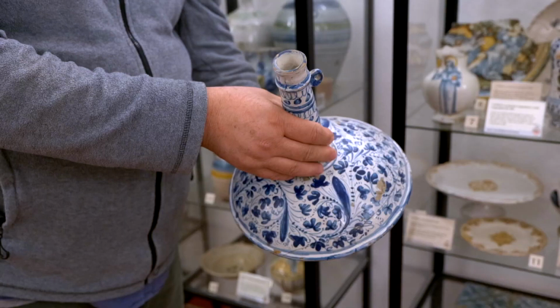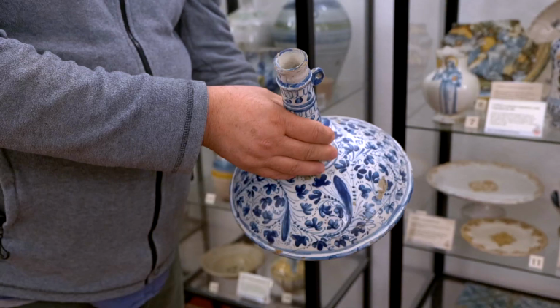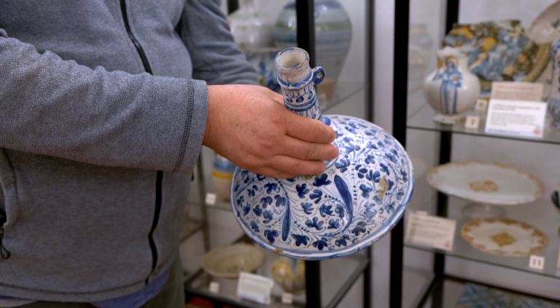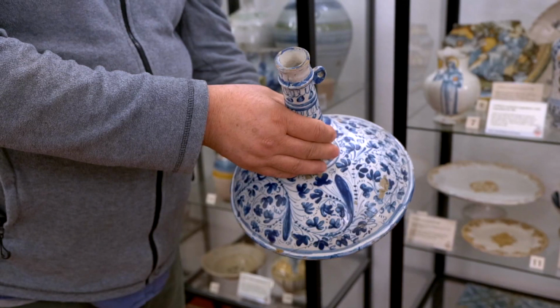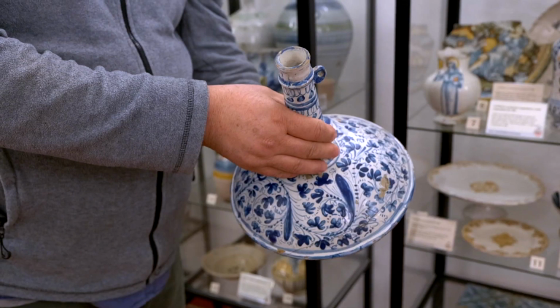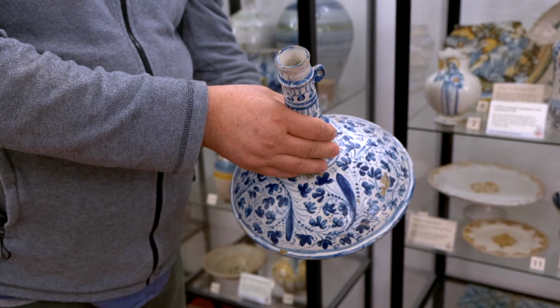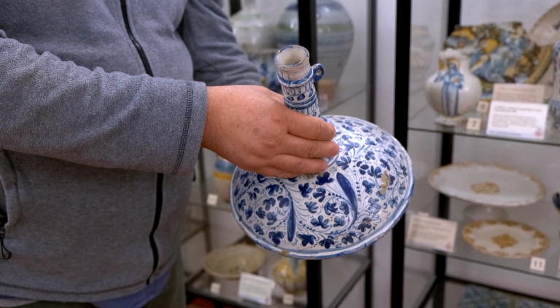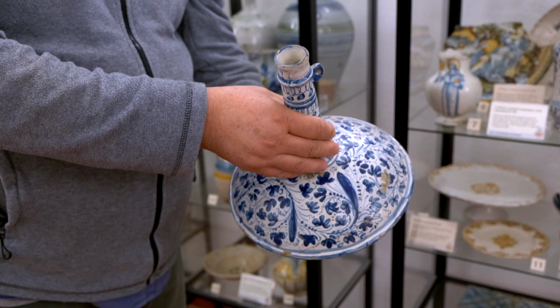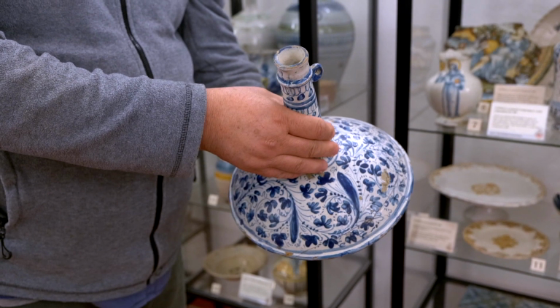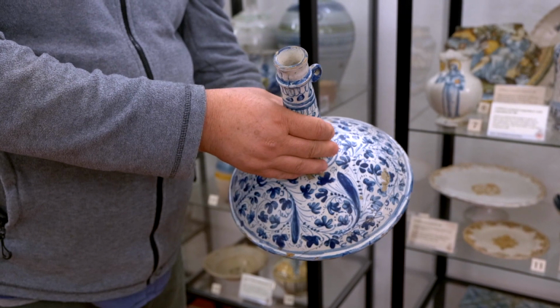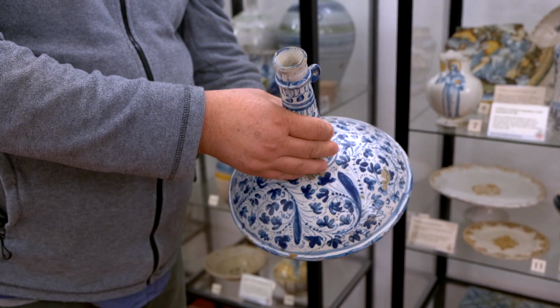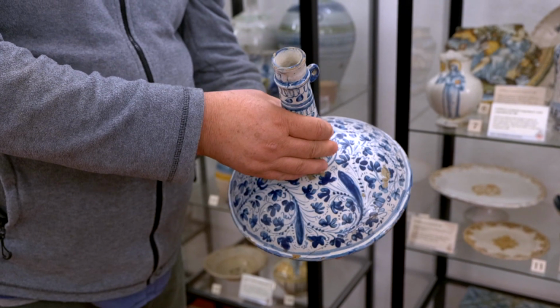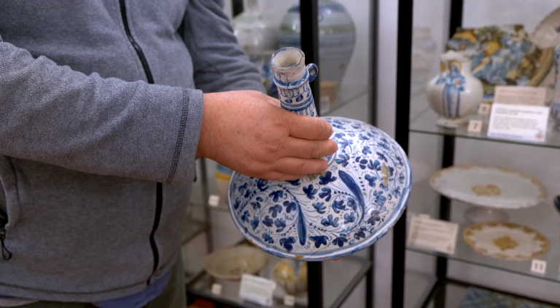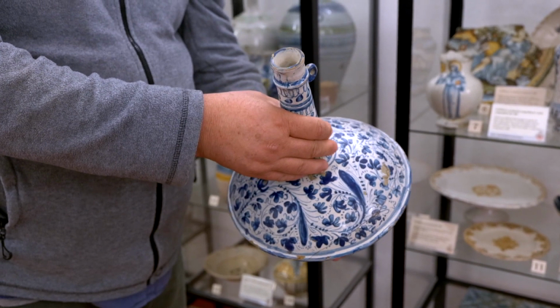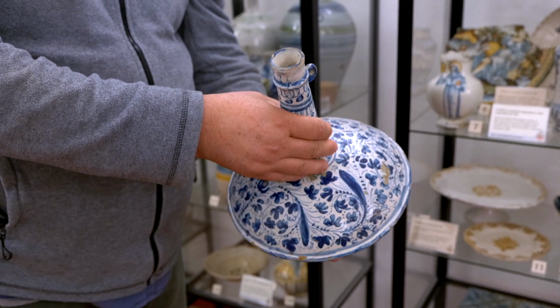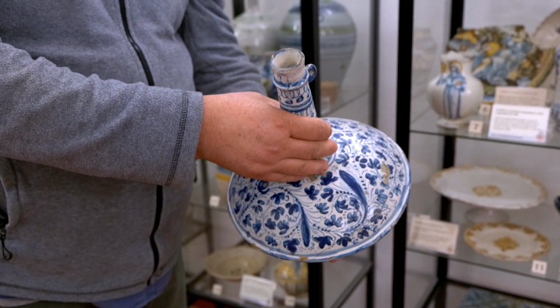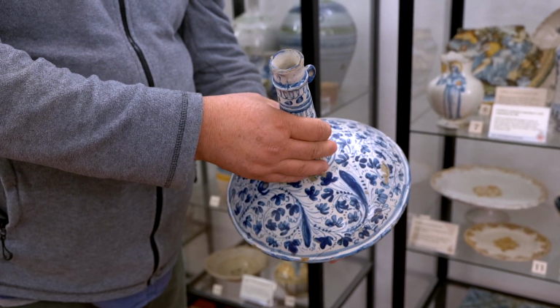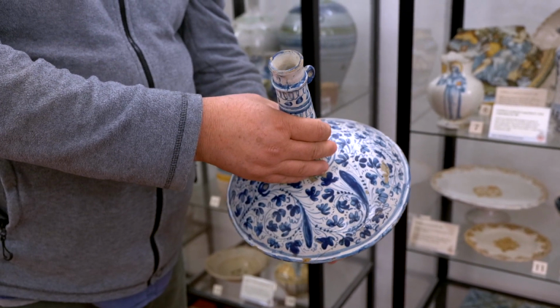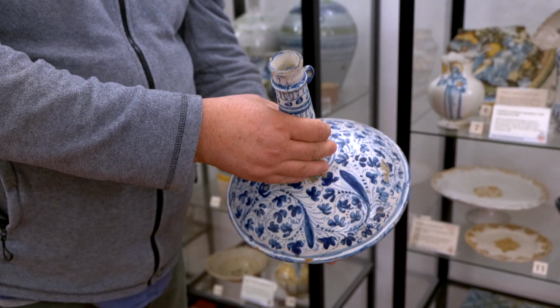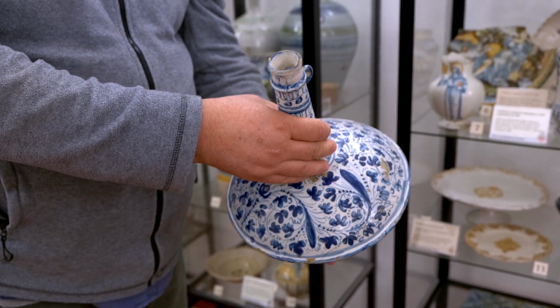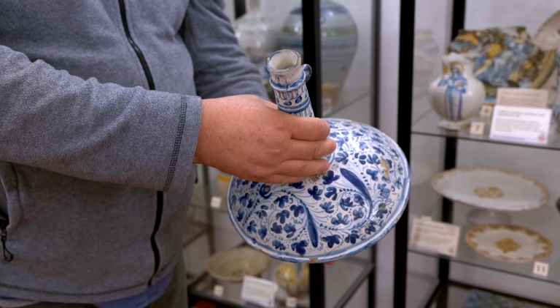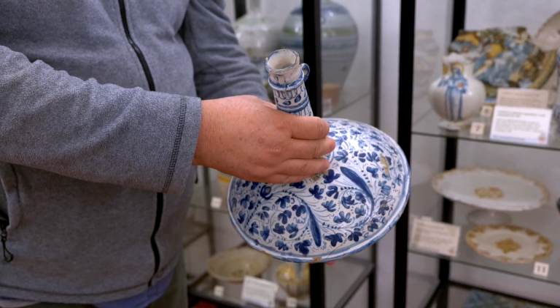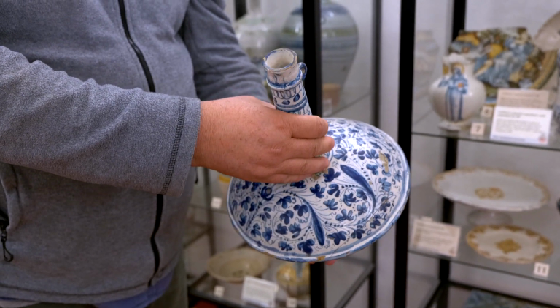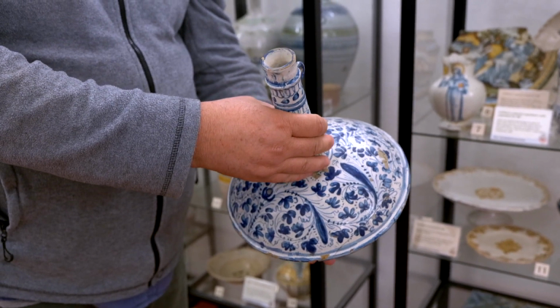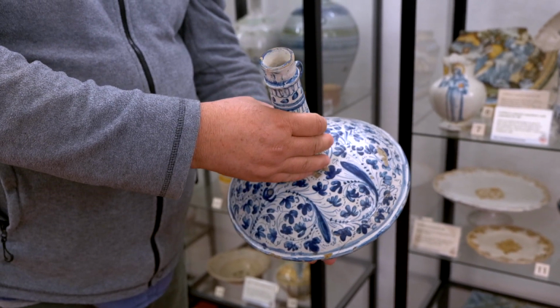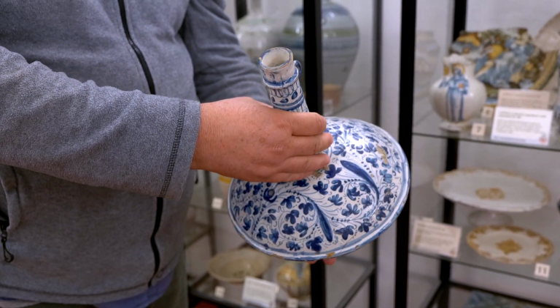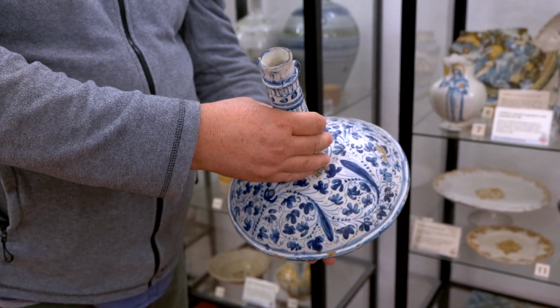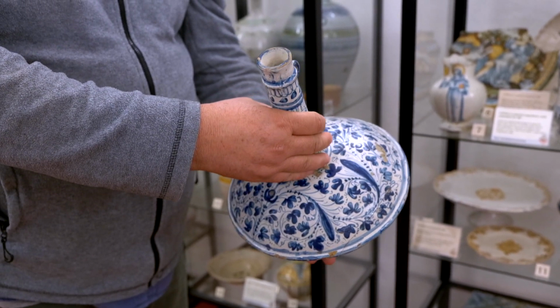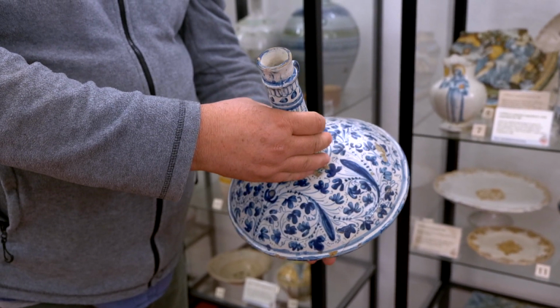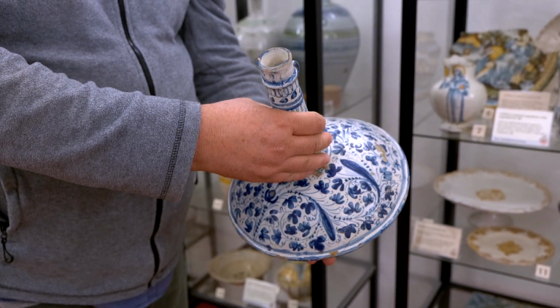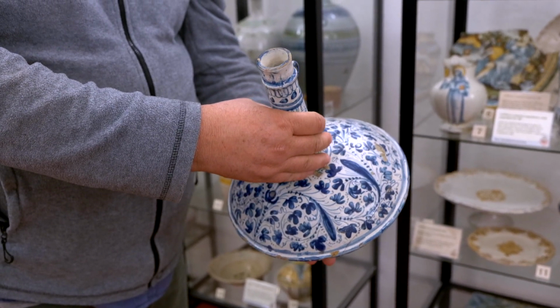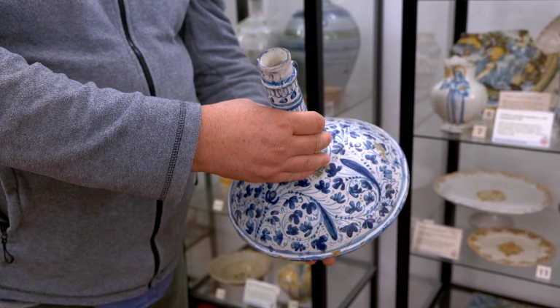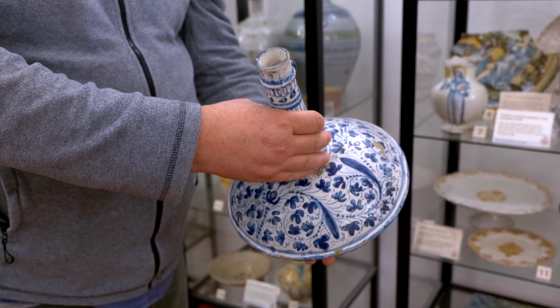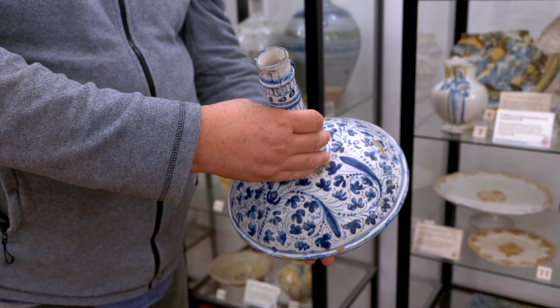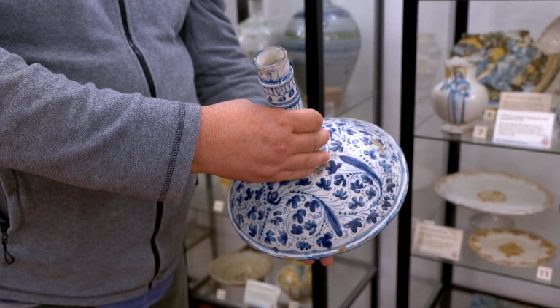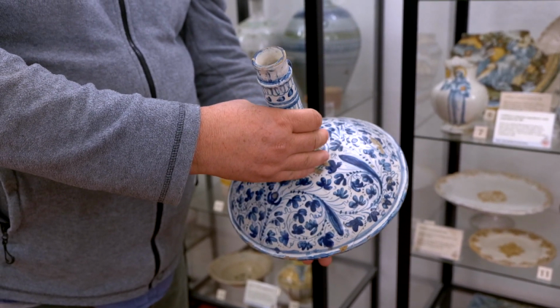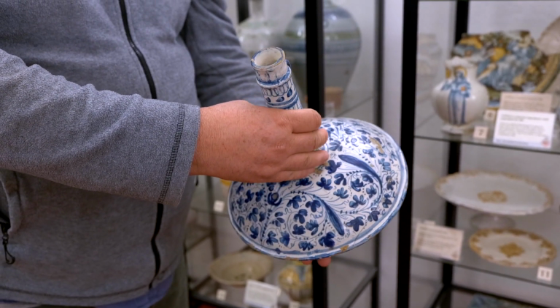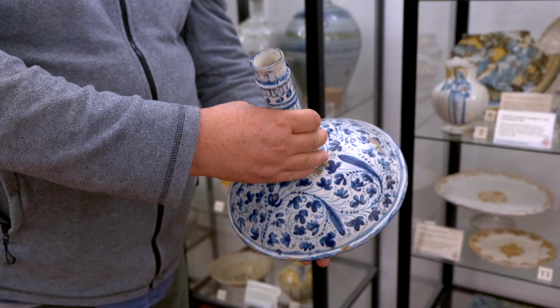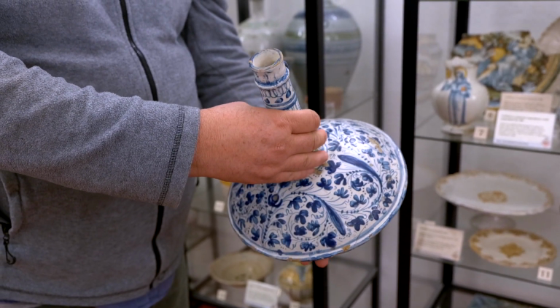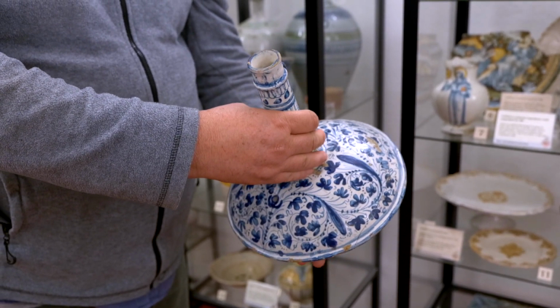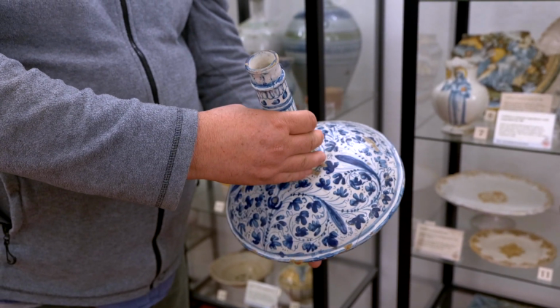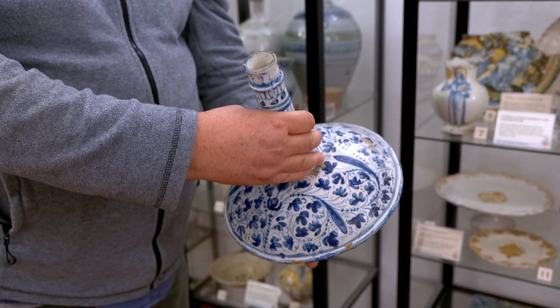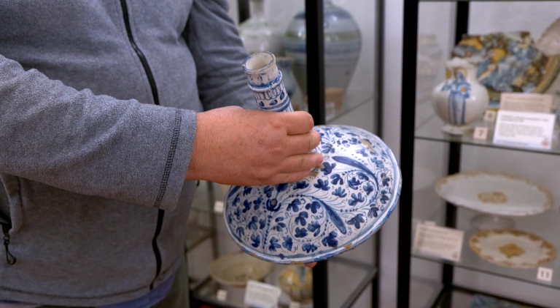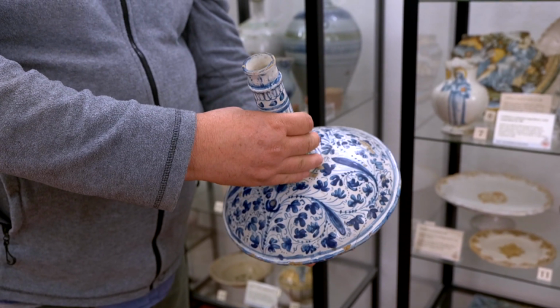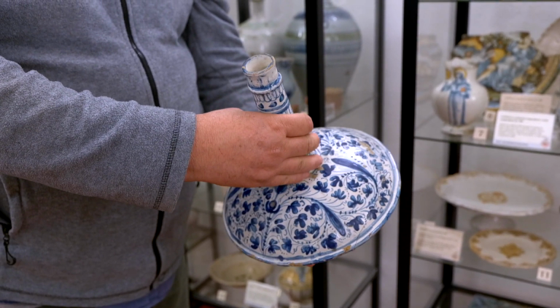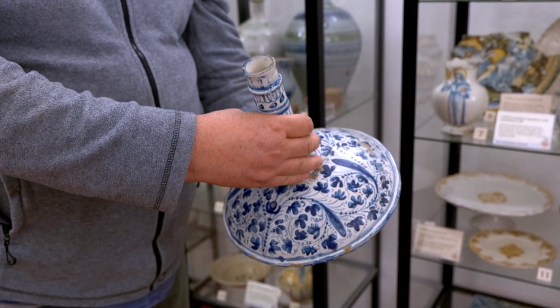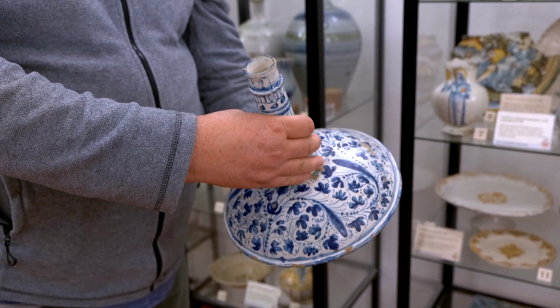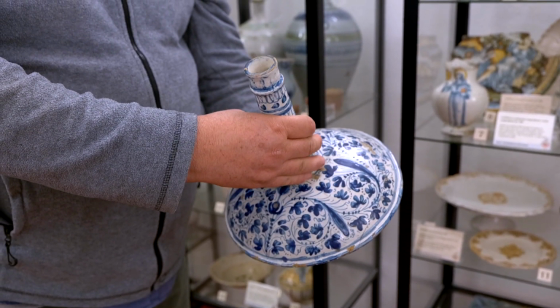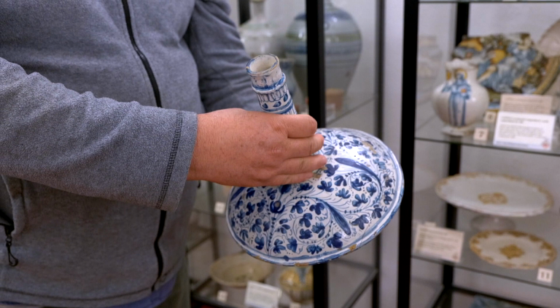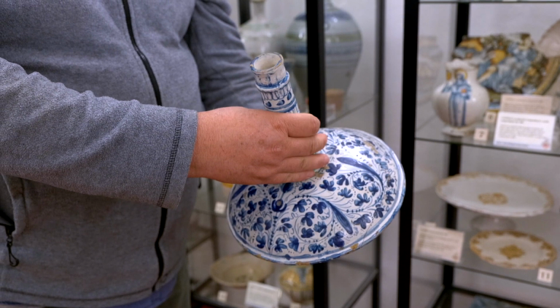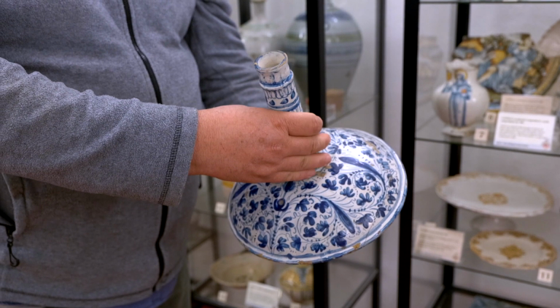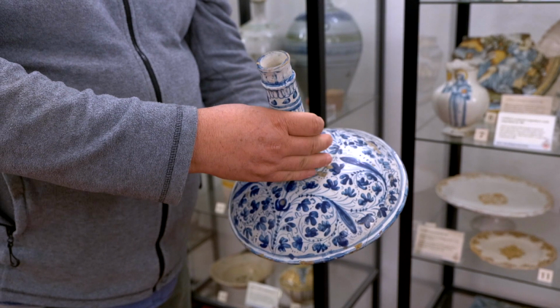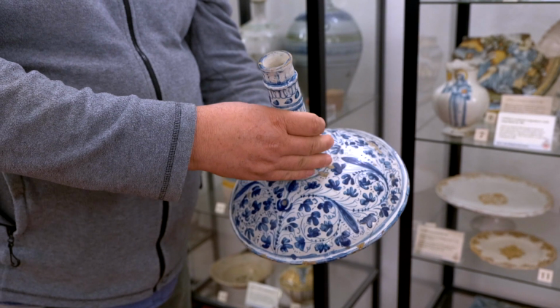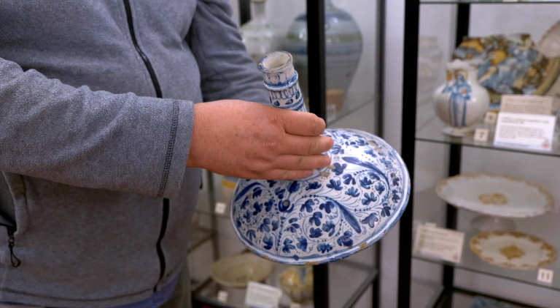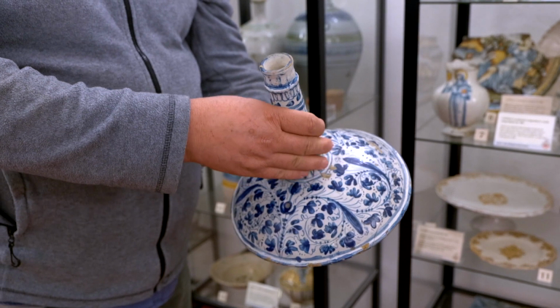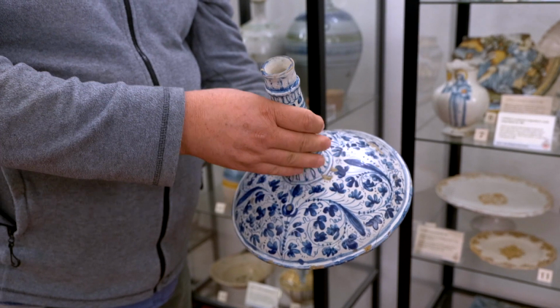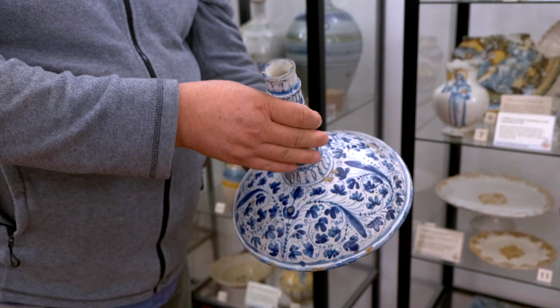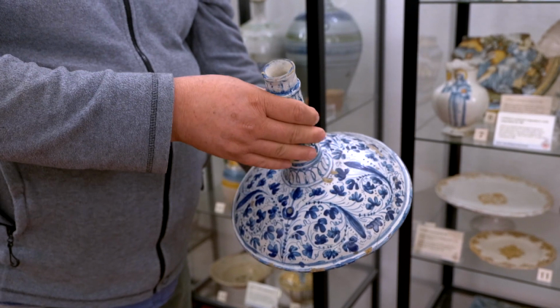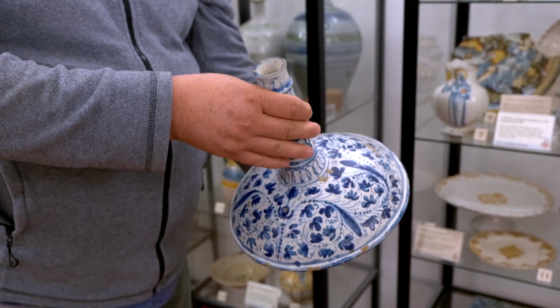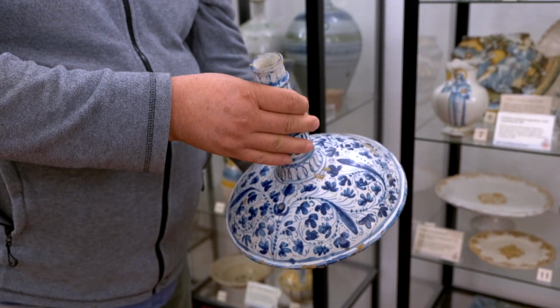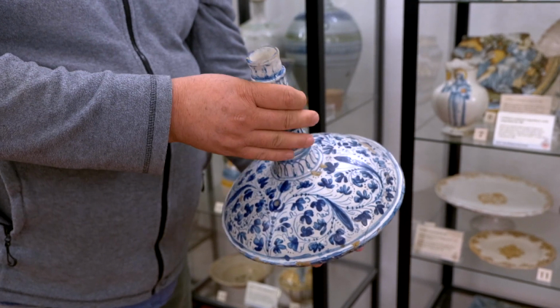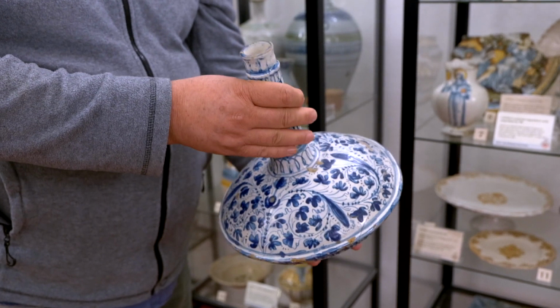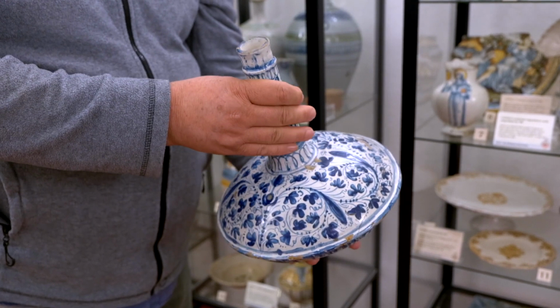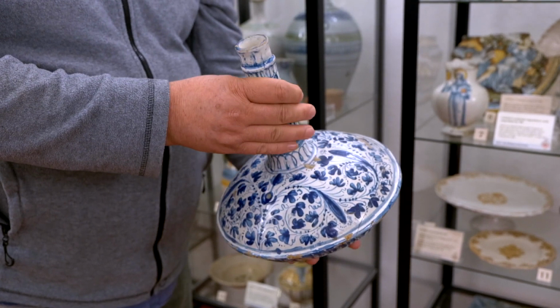This, on the other hand, is a very particular bottle with monochrome decoration from the late 1700s.